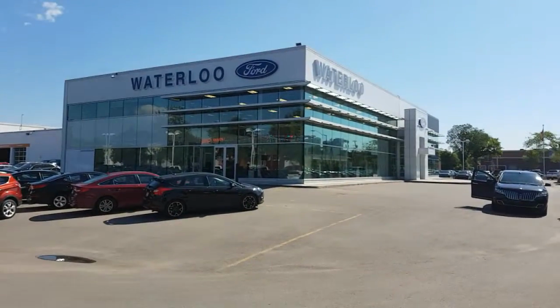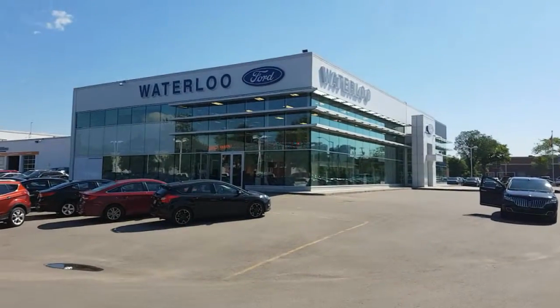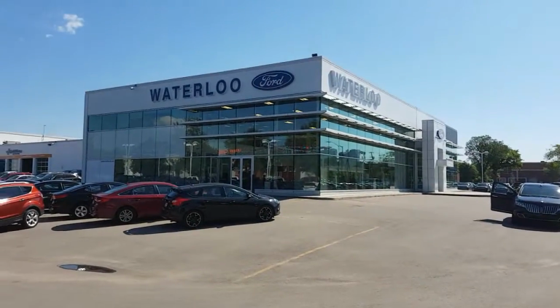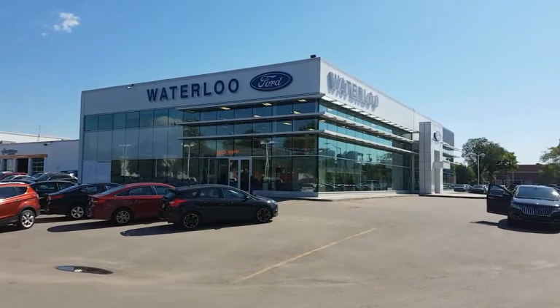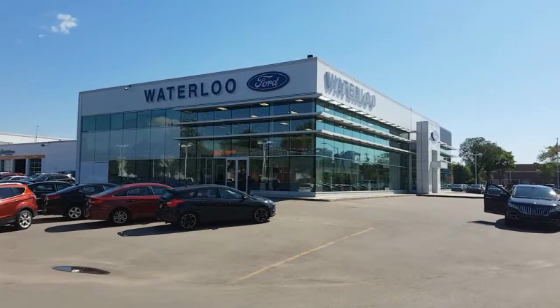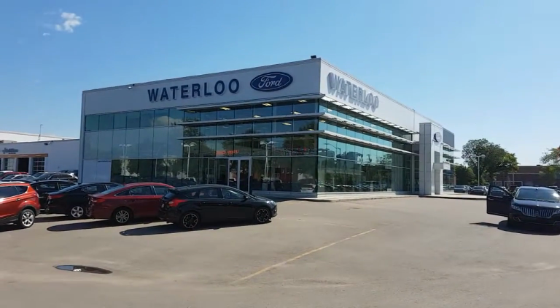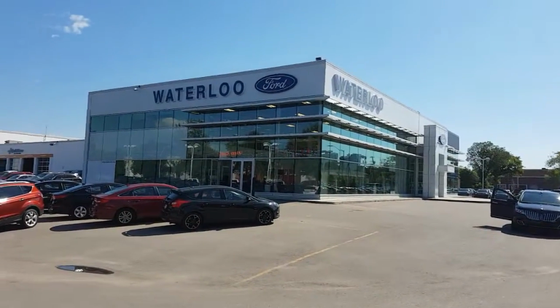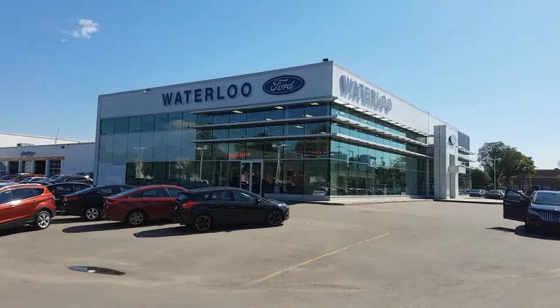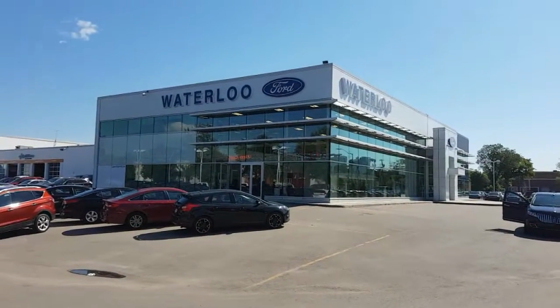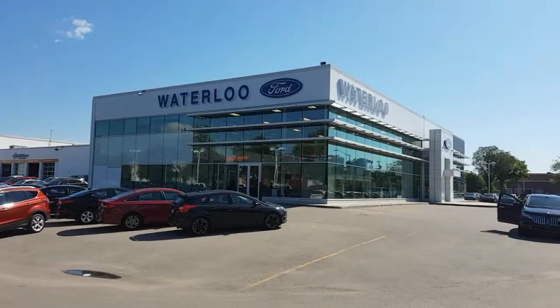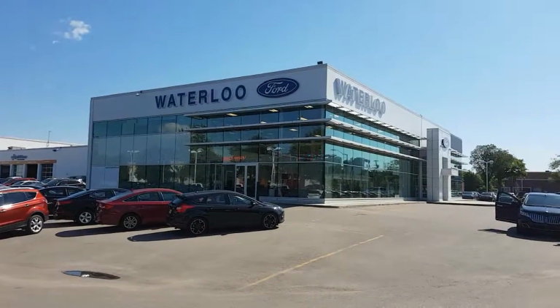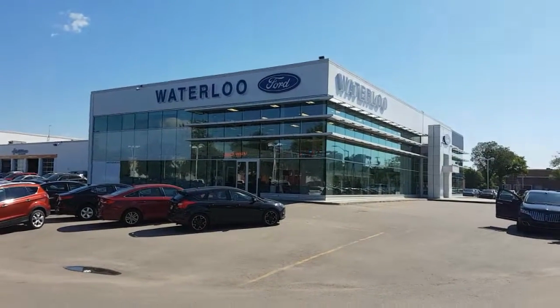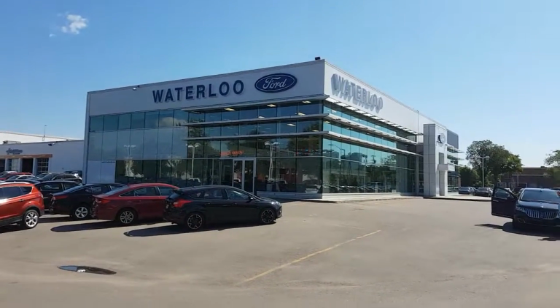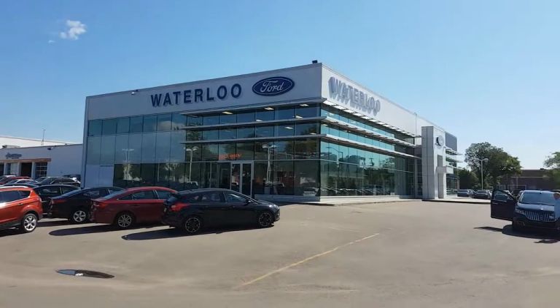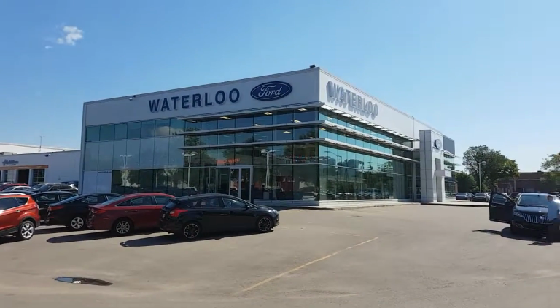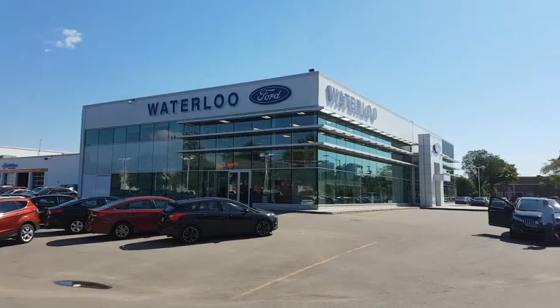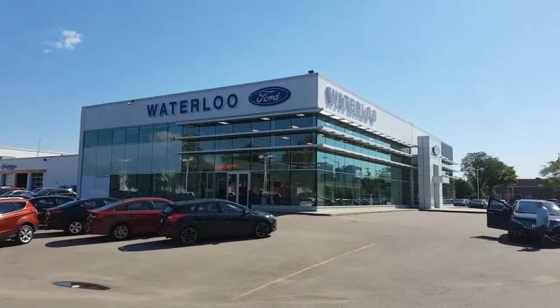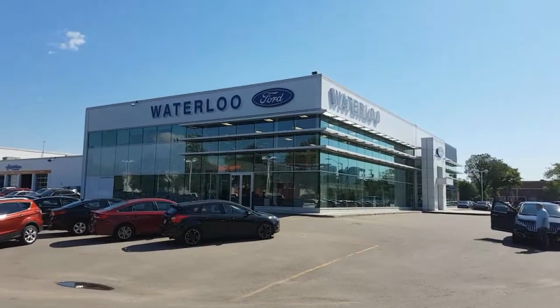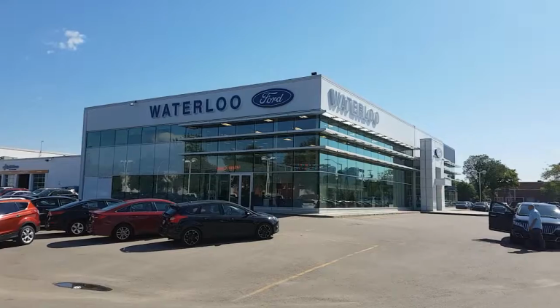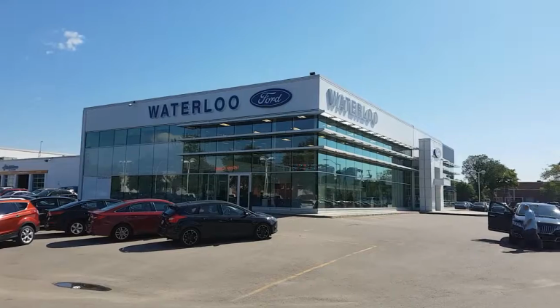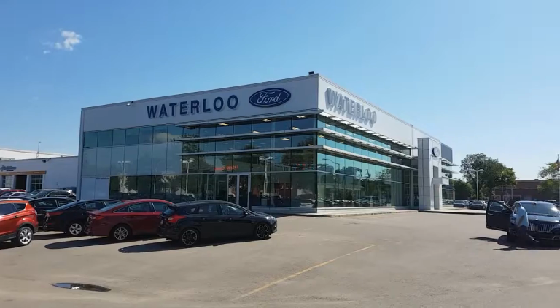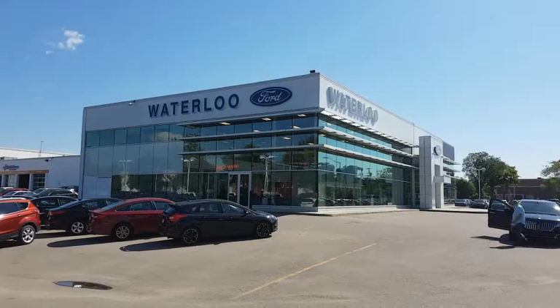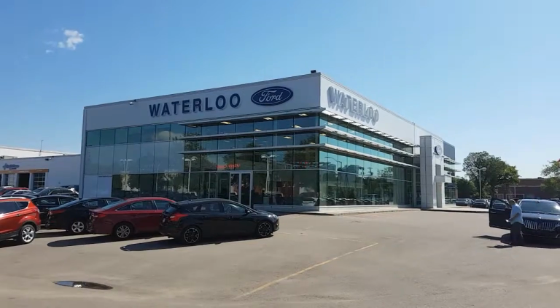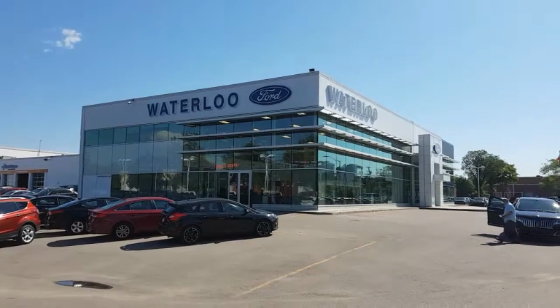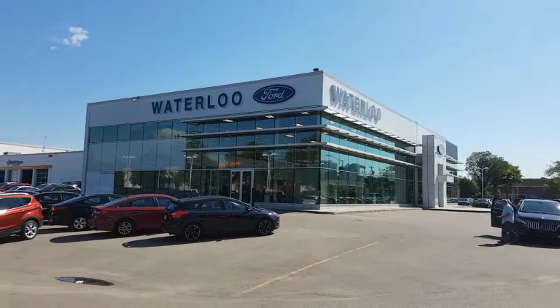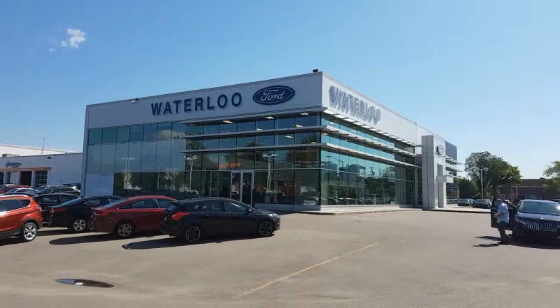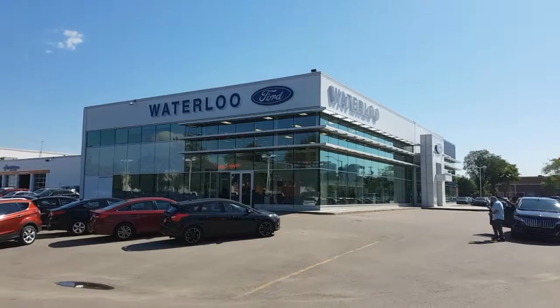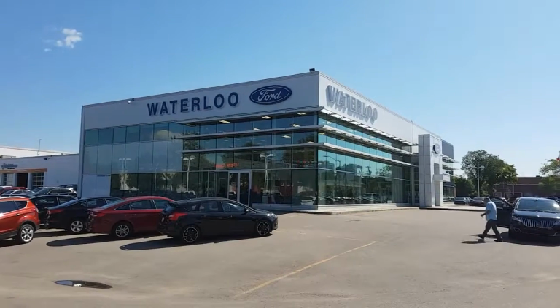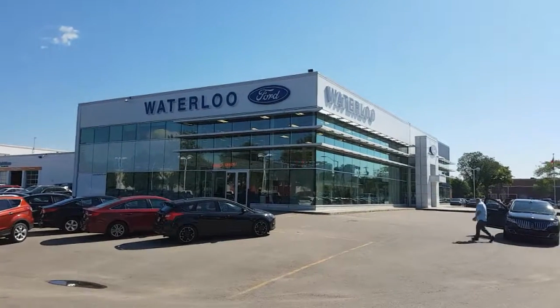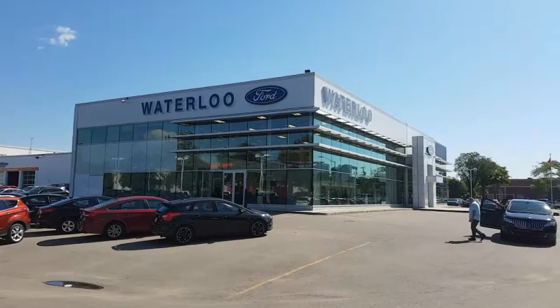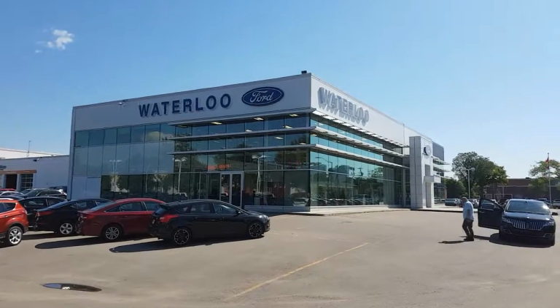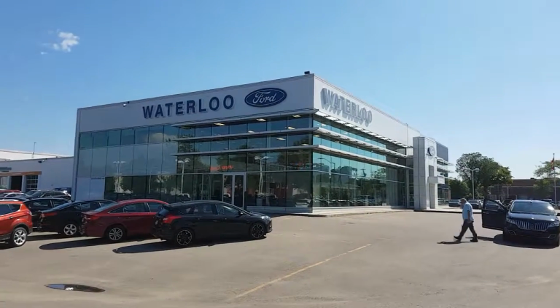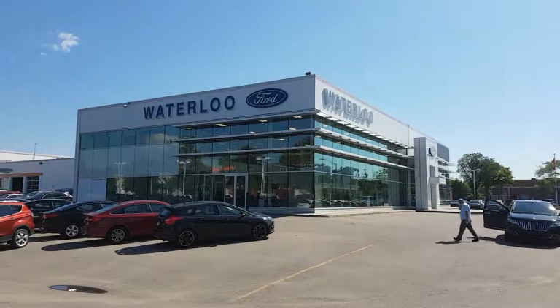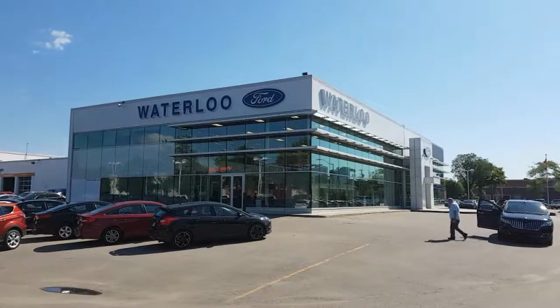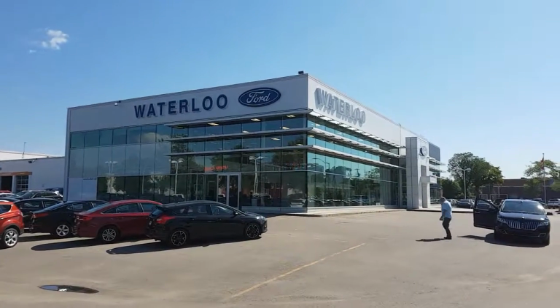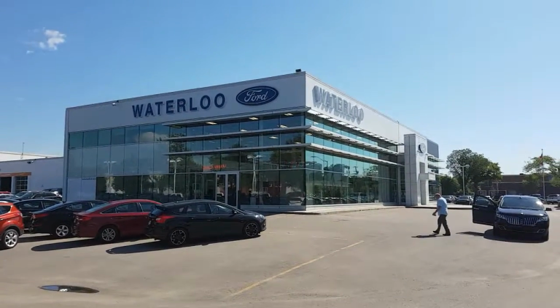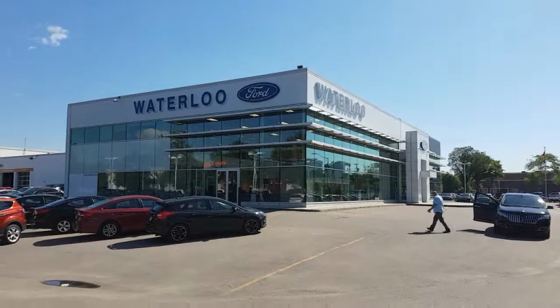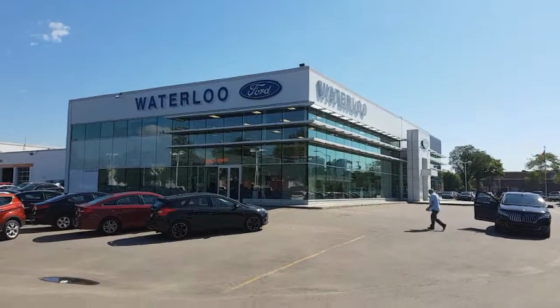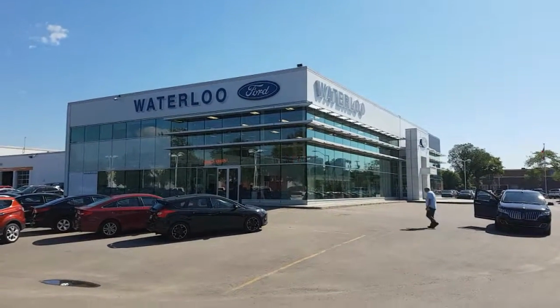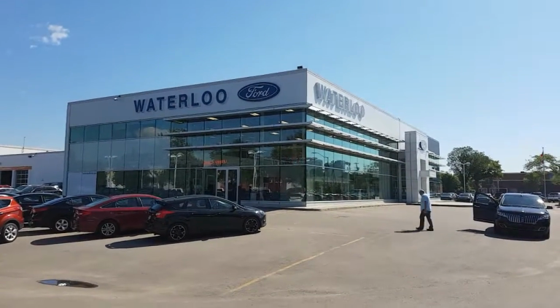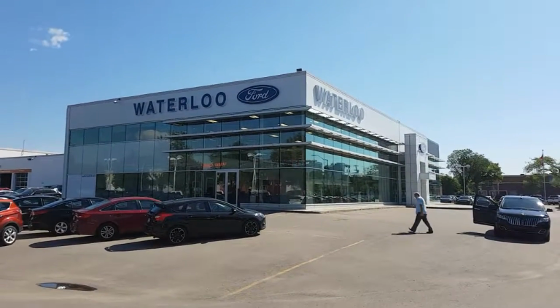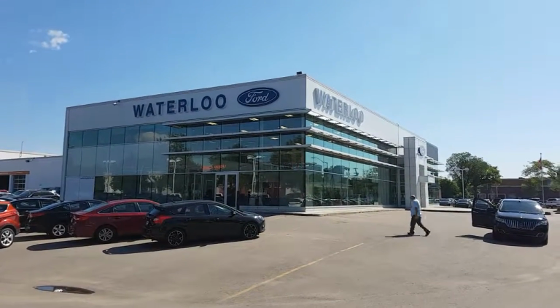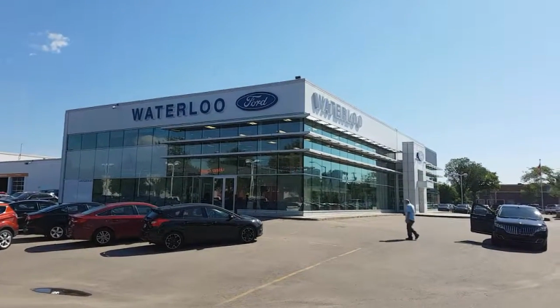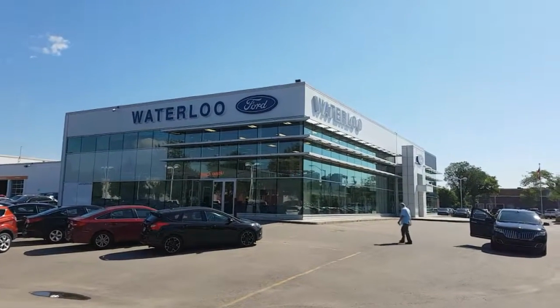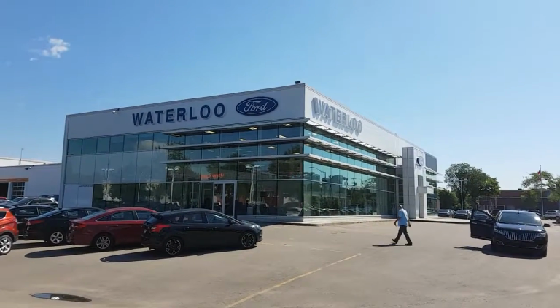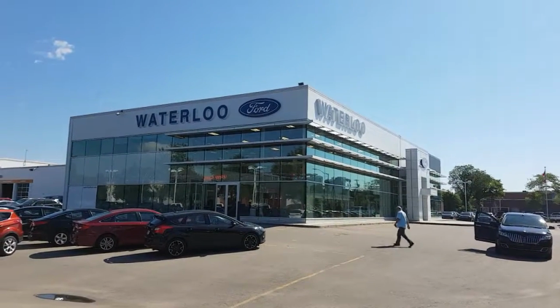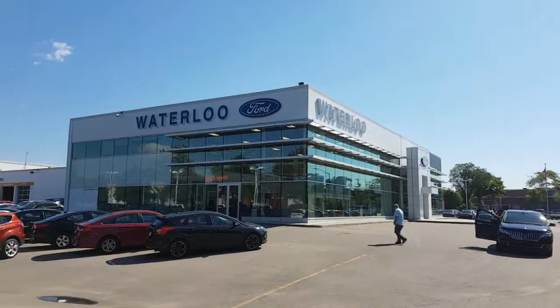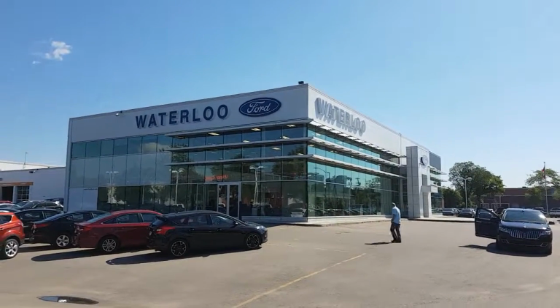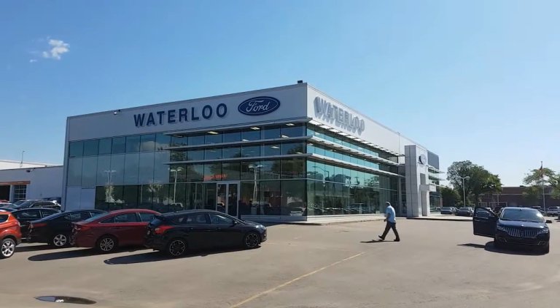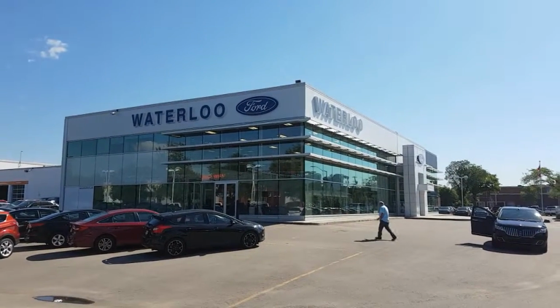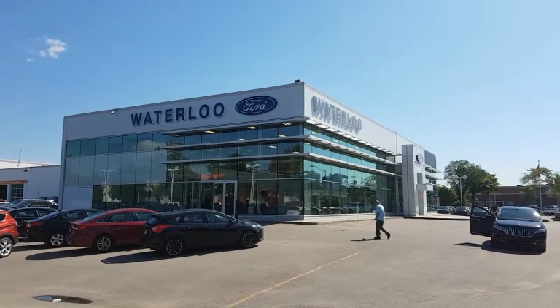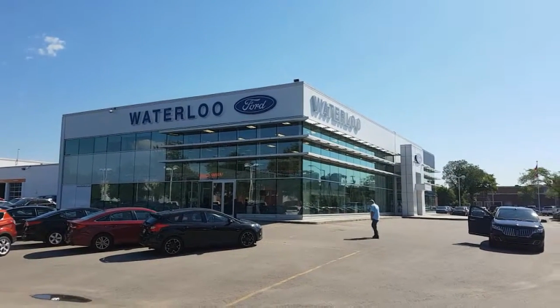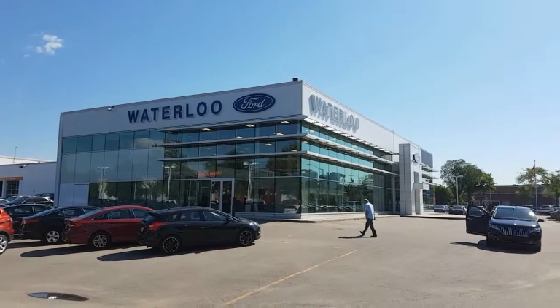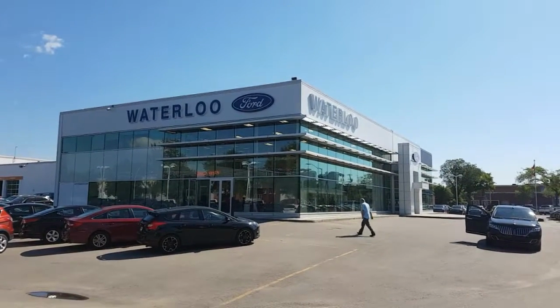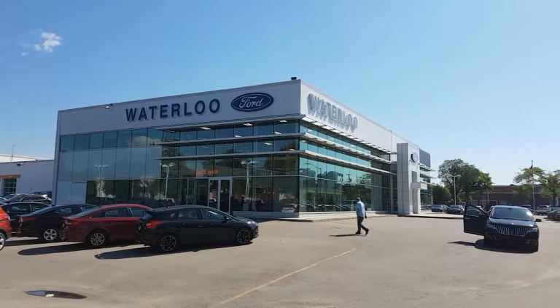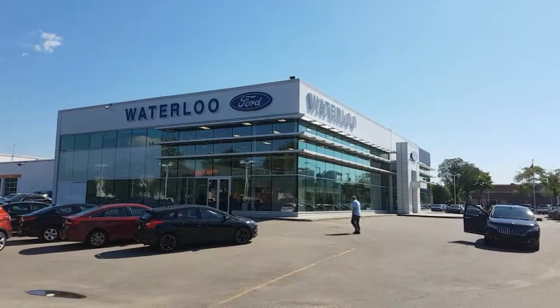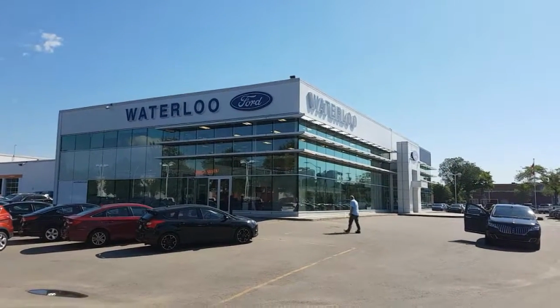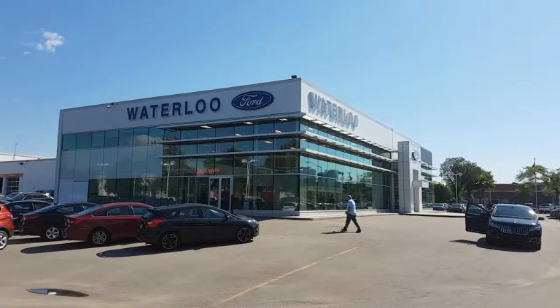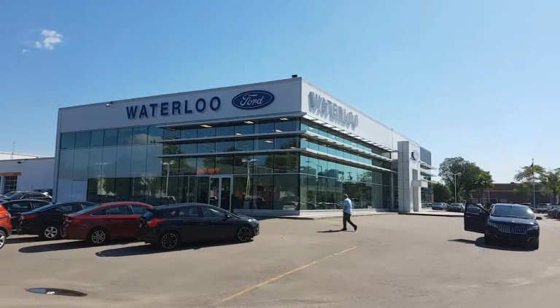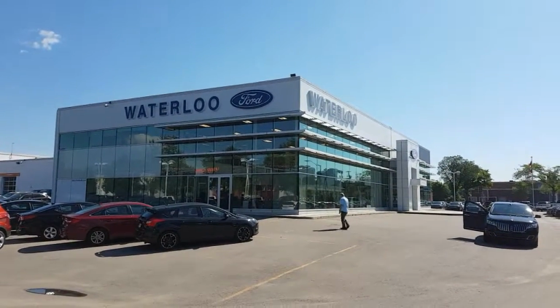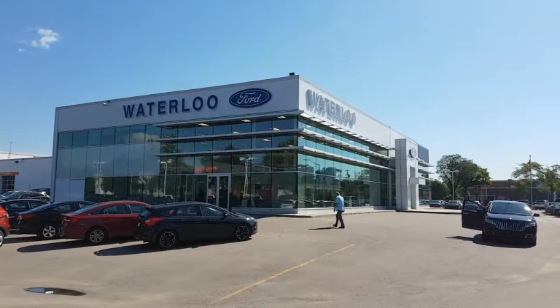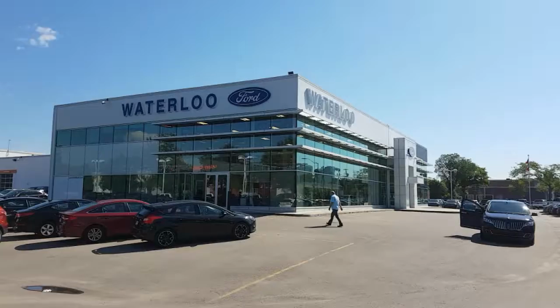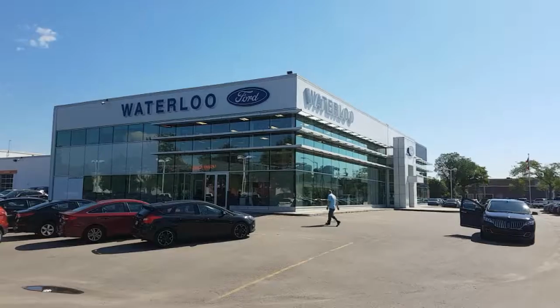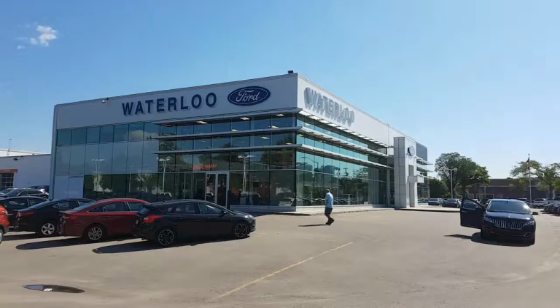But again, Beau Hayward here from Waterloo Ford. Just wanted to take a couple moments to show you that car in a little bit more detail. And of course, if you have any more questions, do not hesitate to let me know.